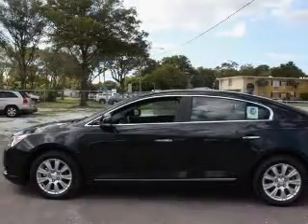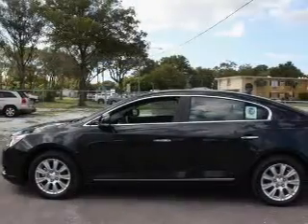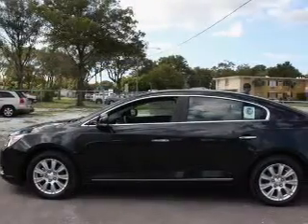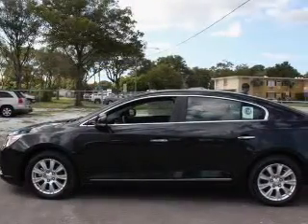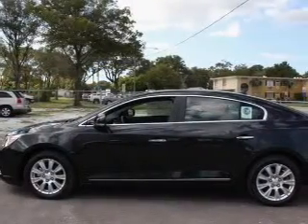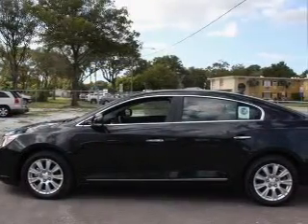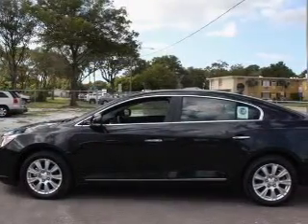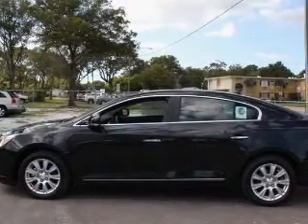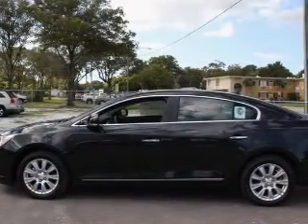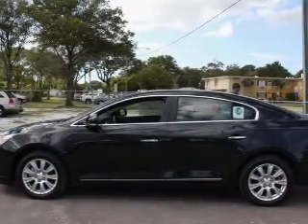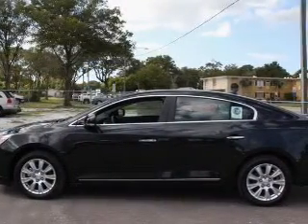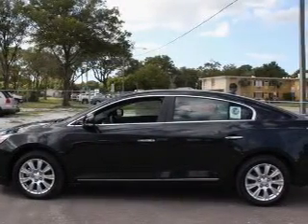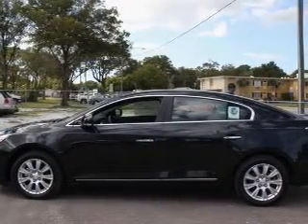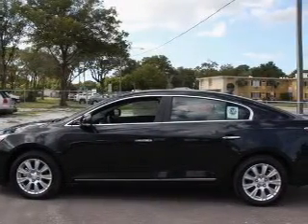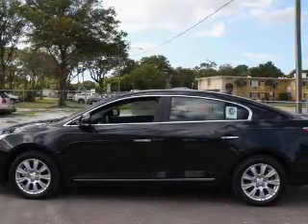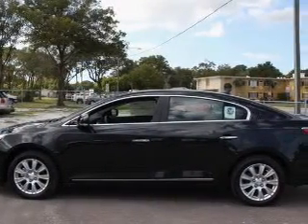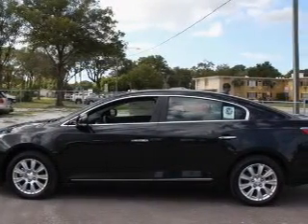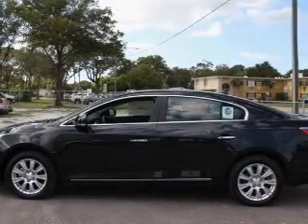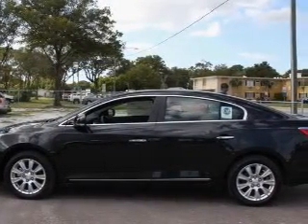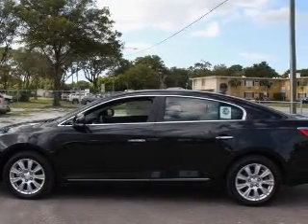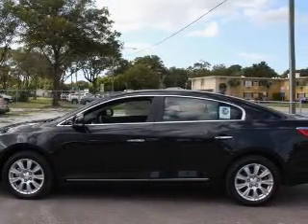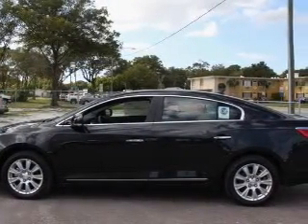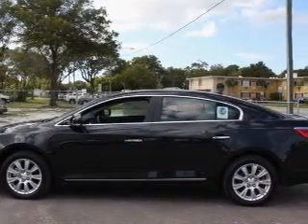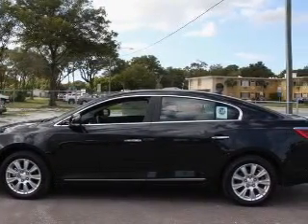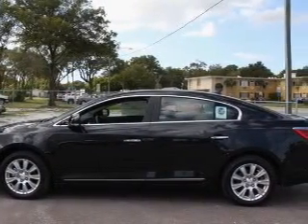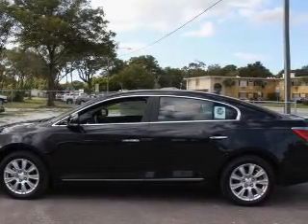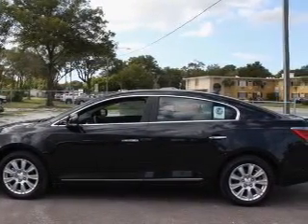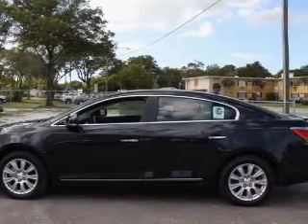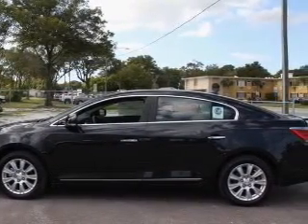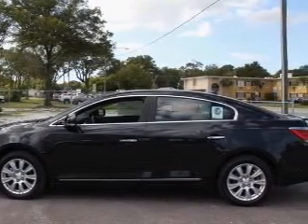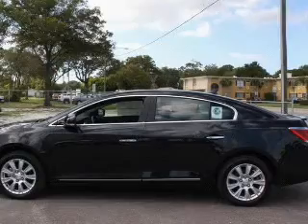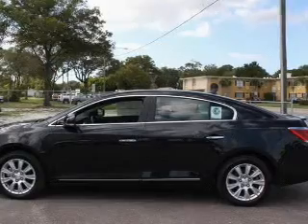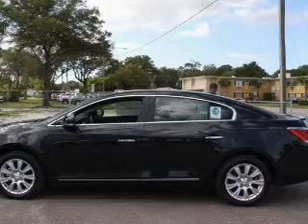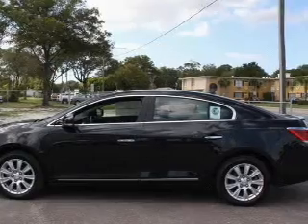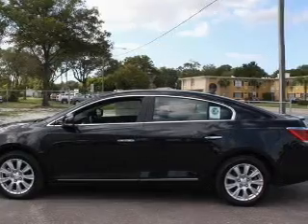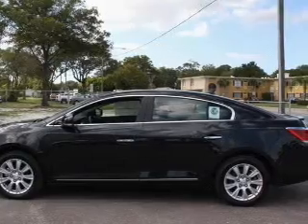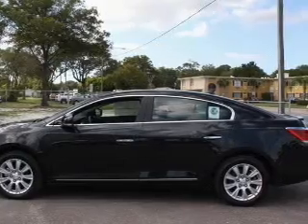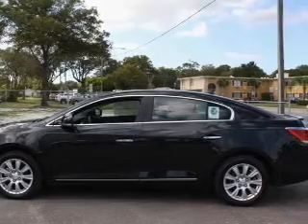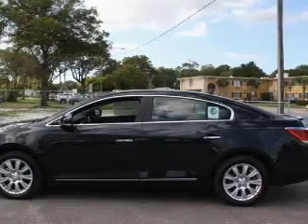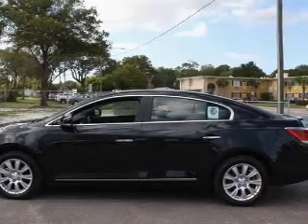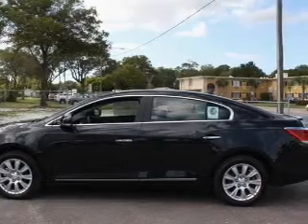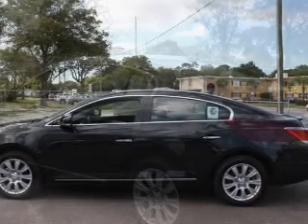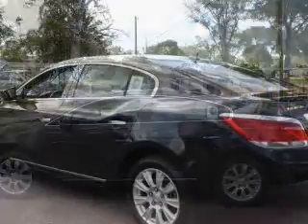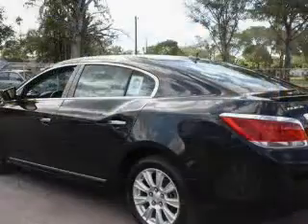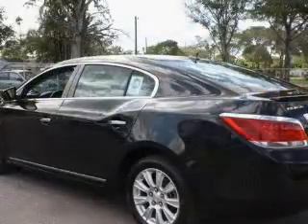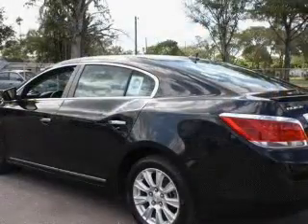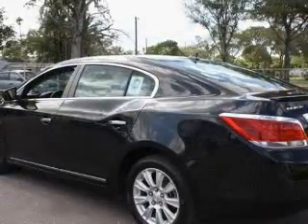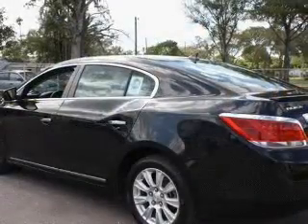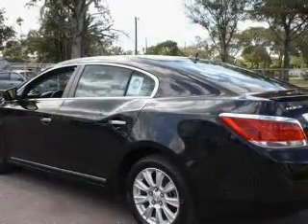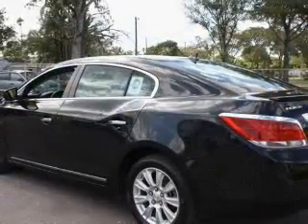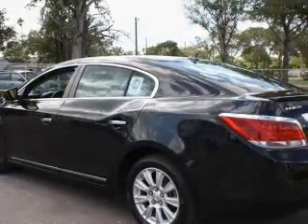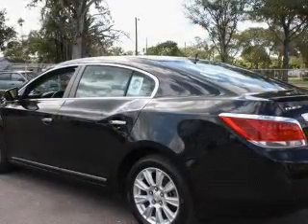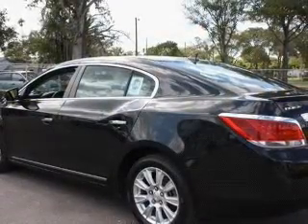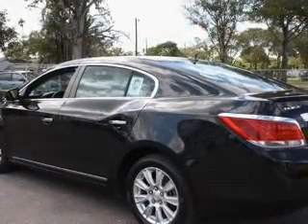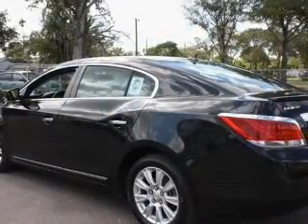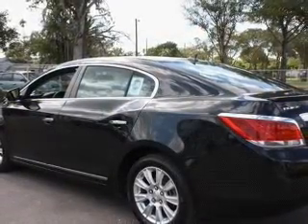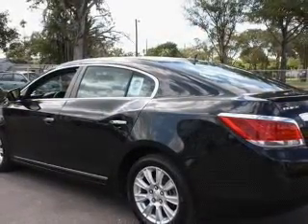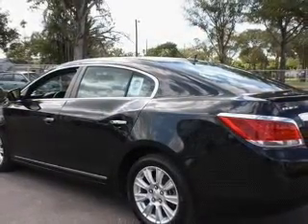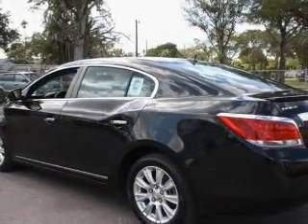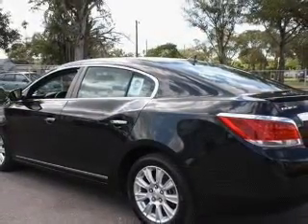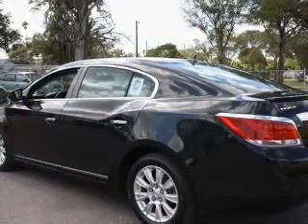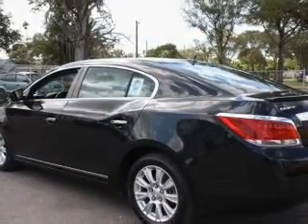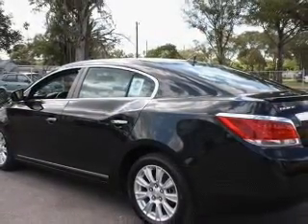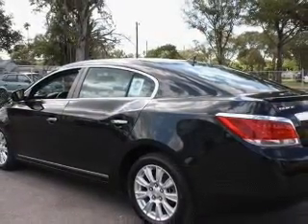Heated seats offer comfort in cold weather. Let the outside in with a power convertible roof. Memory settings are just one of the extras.